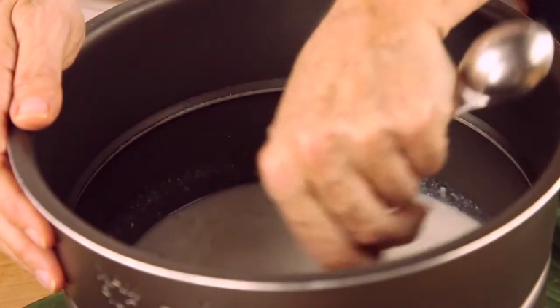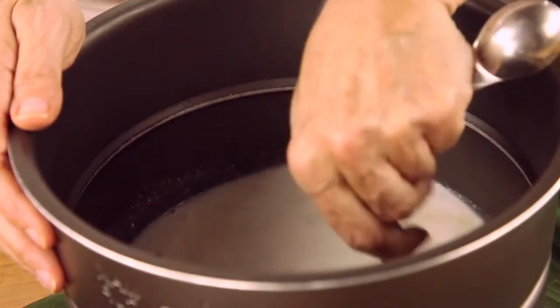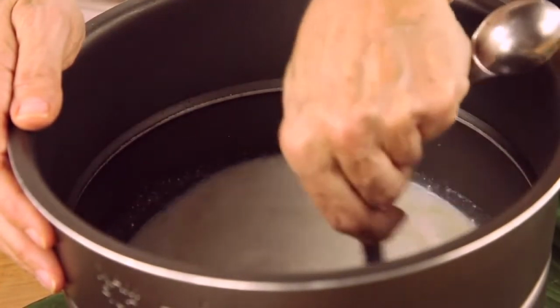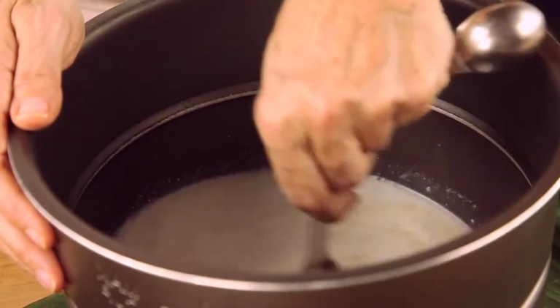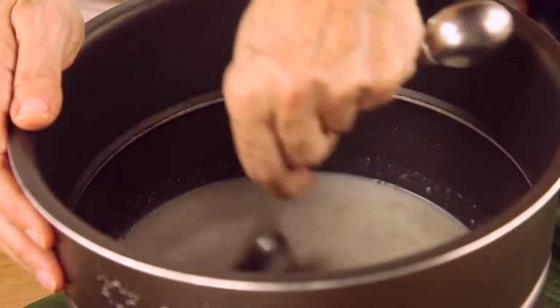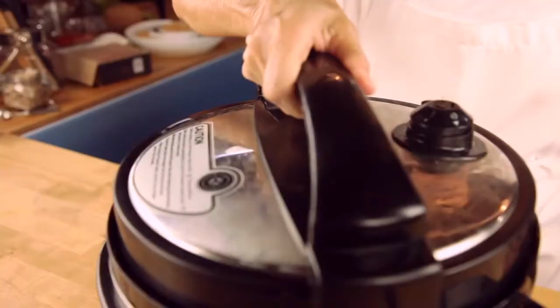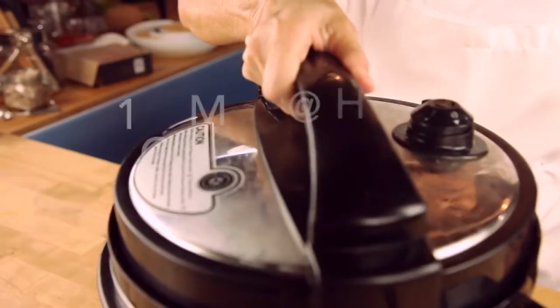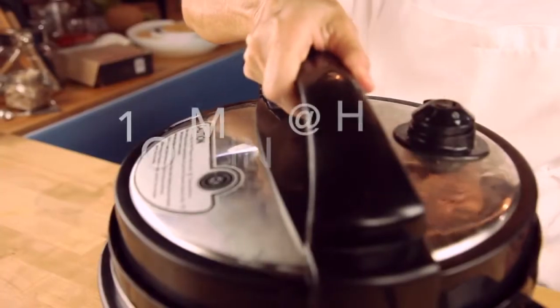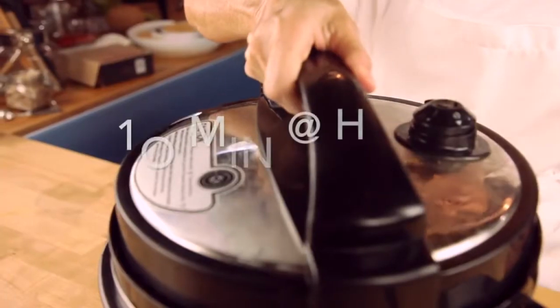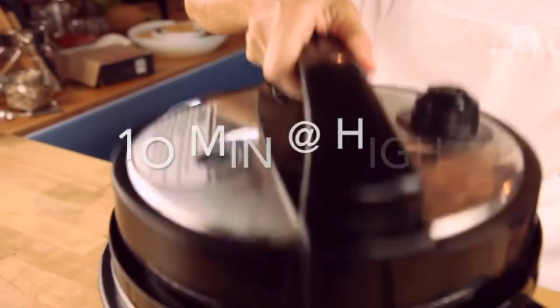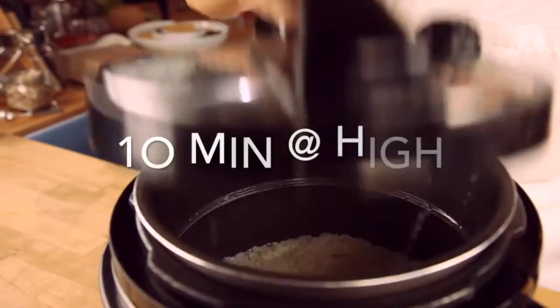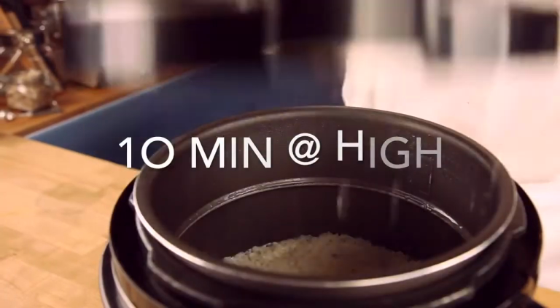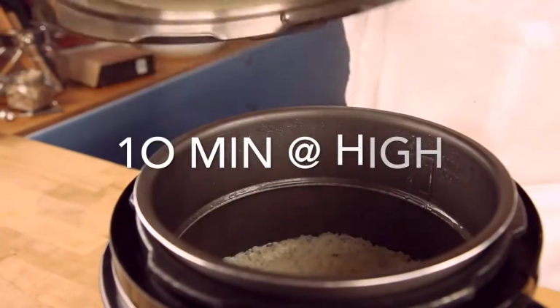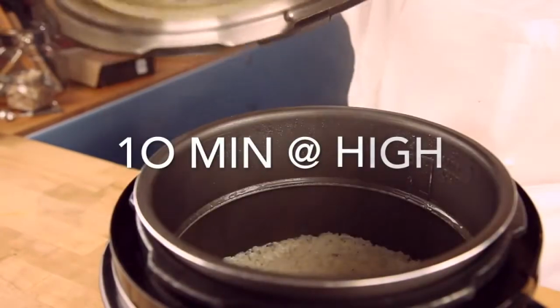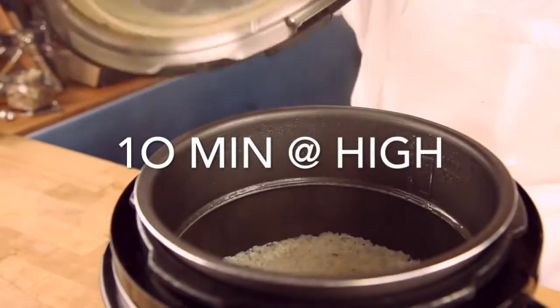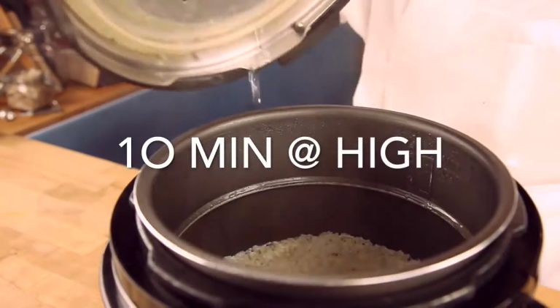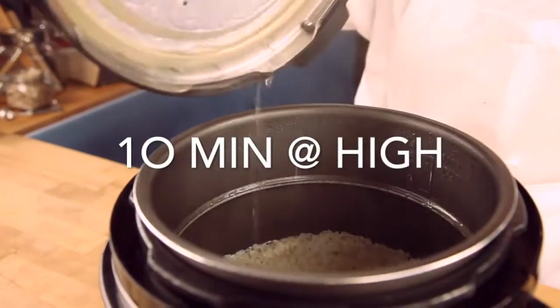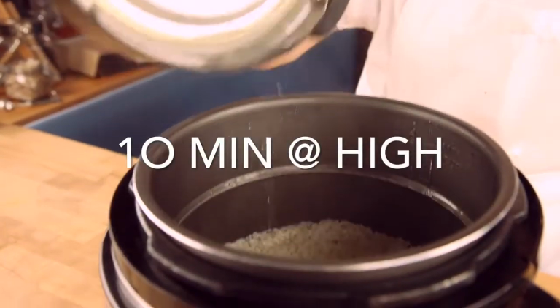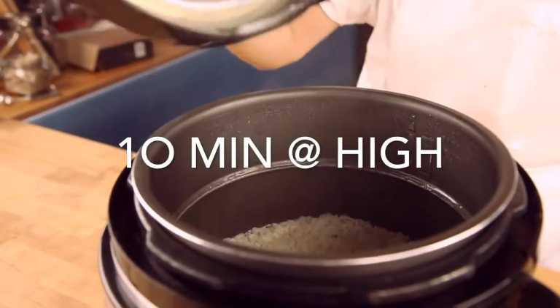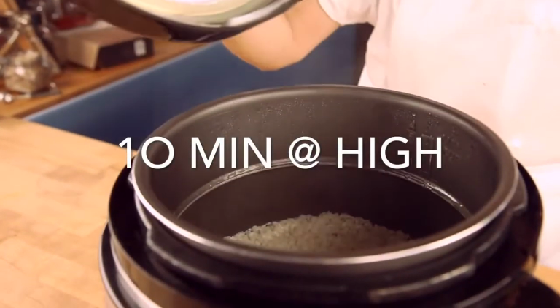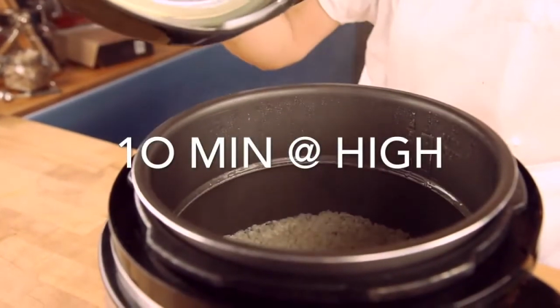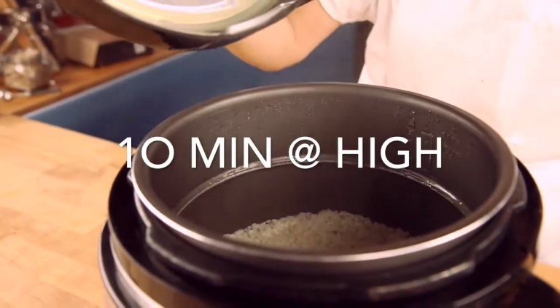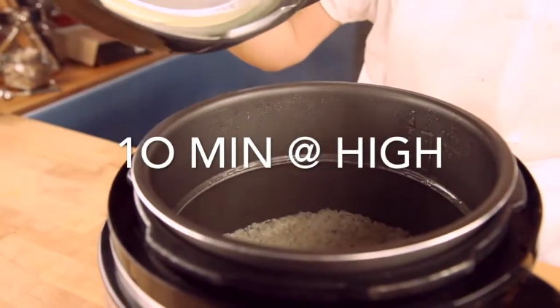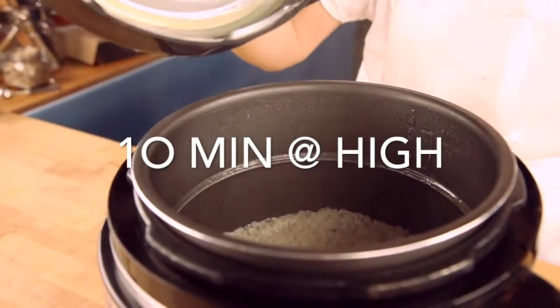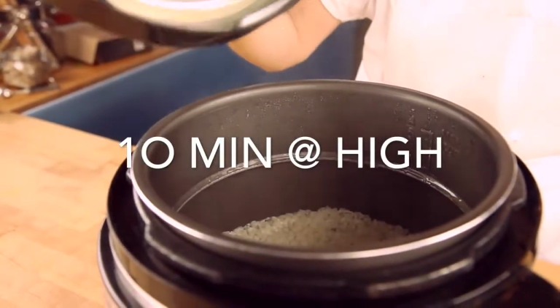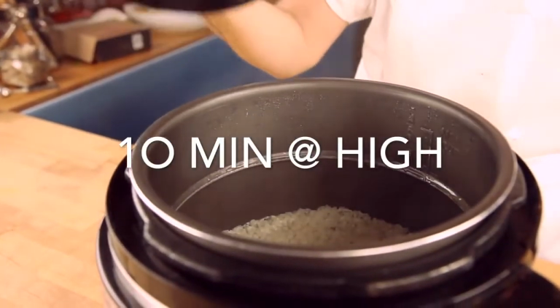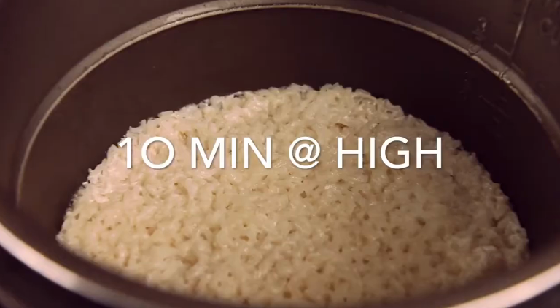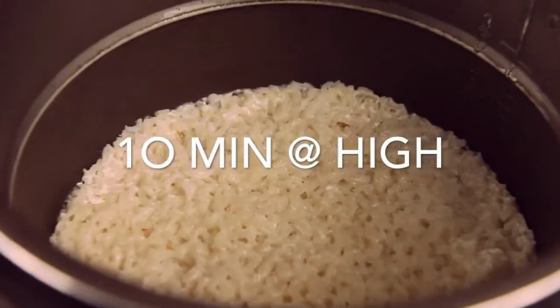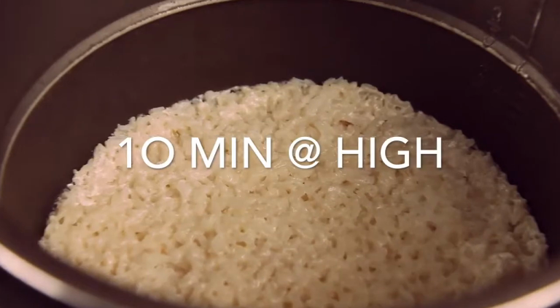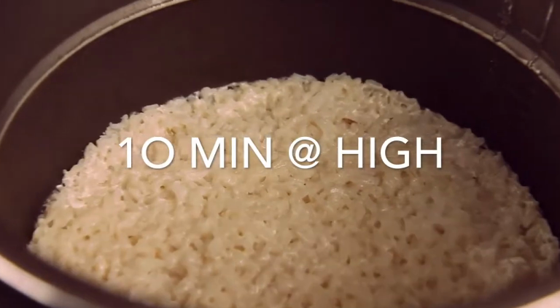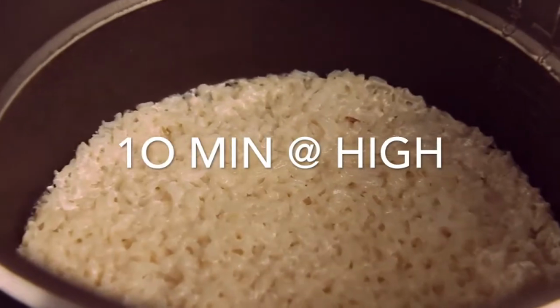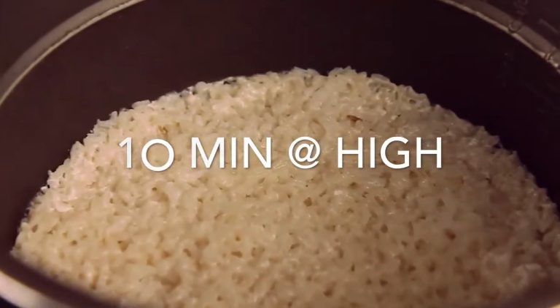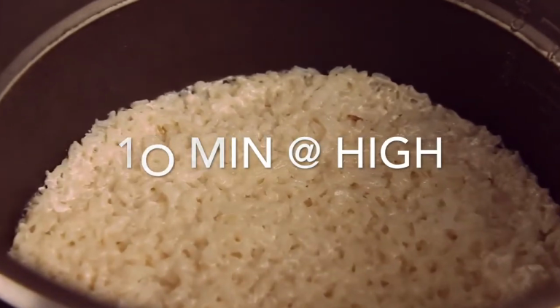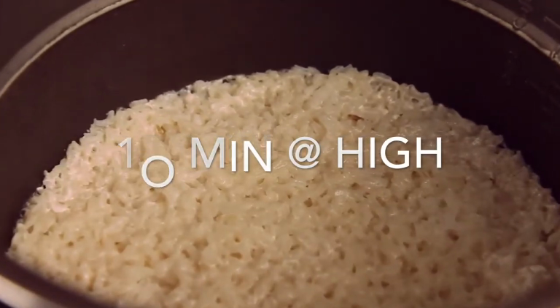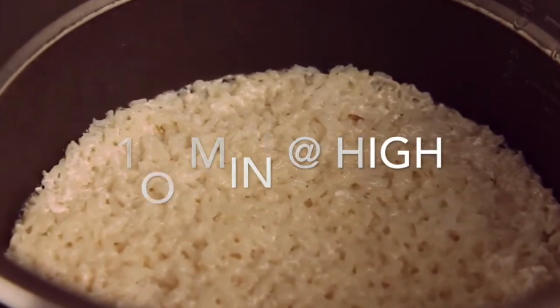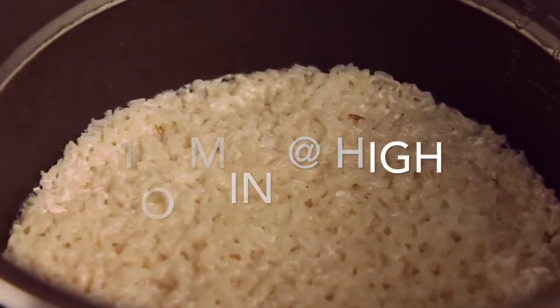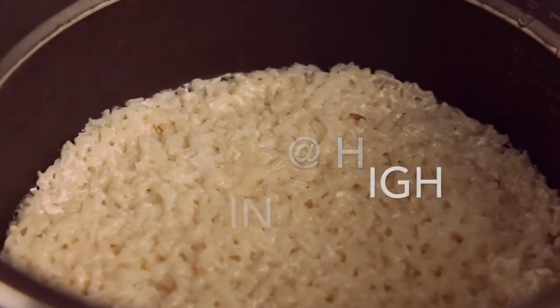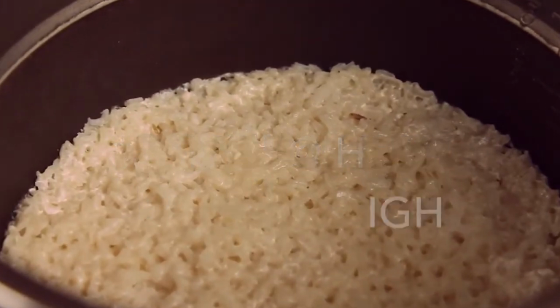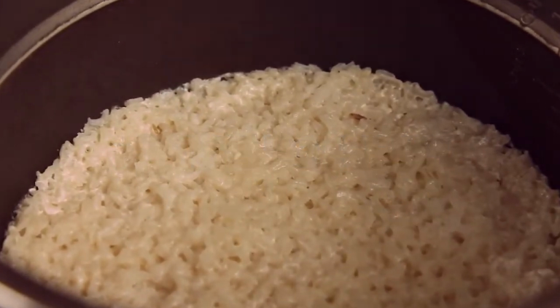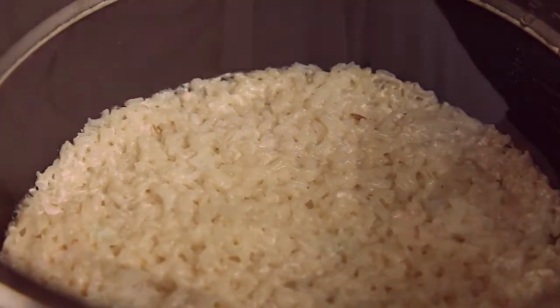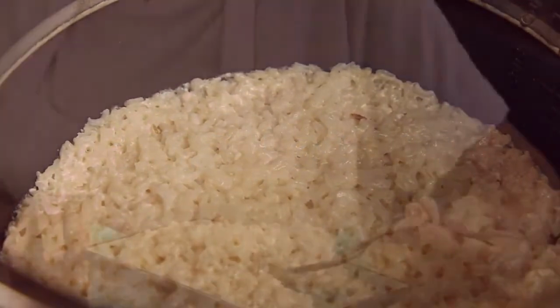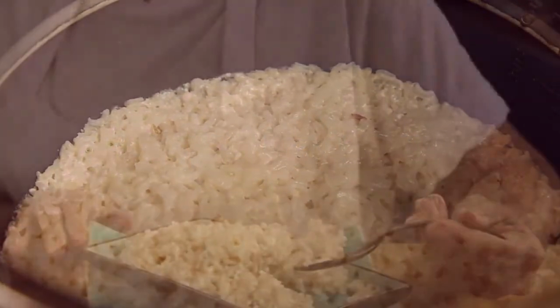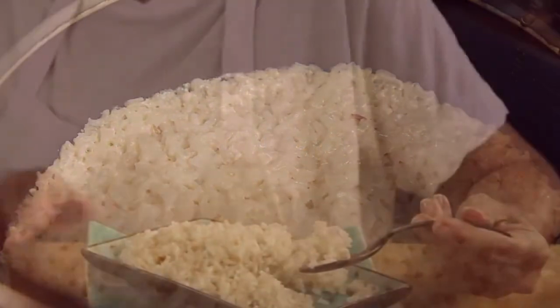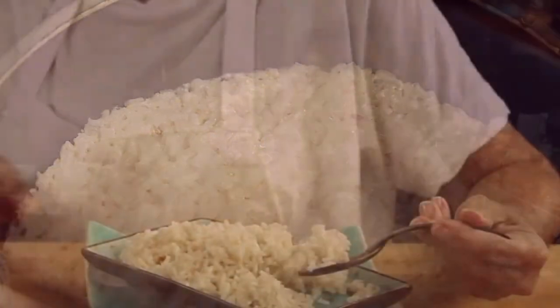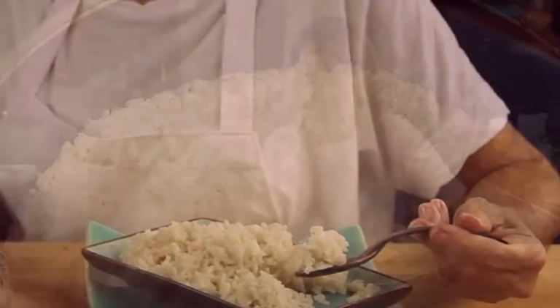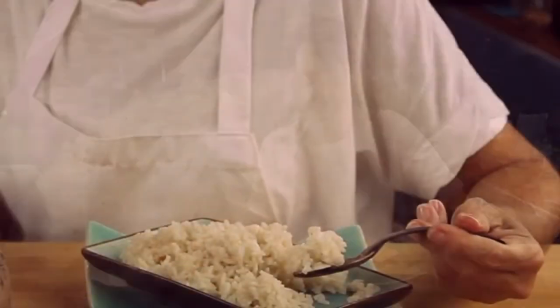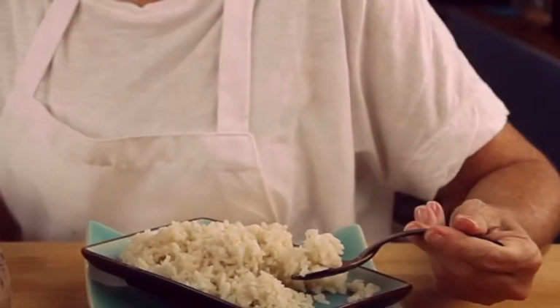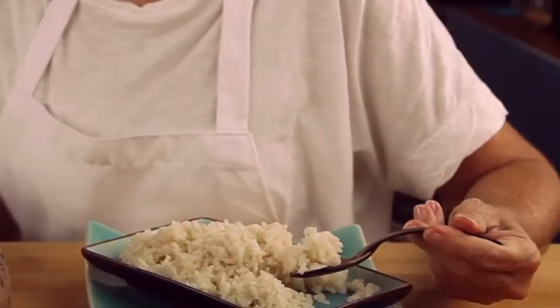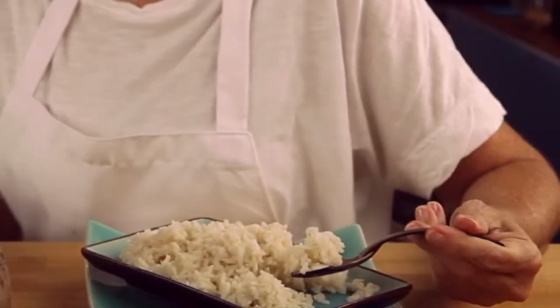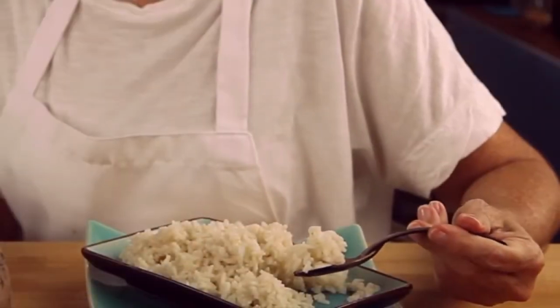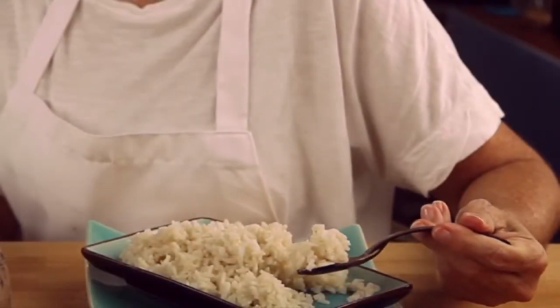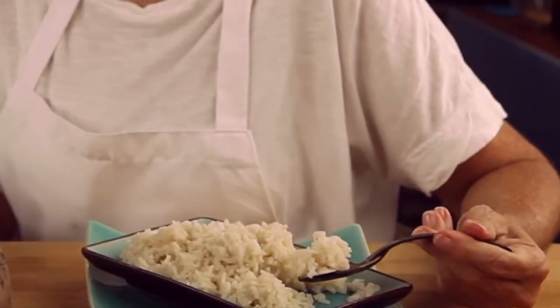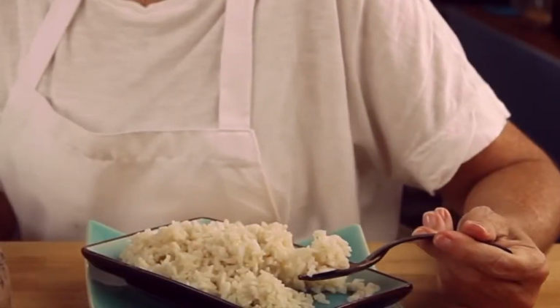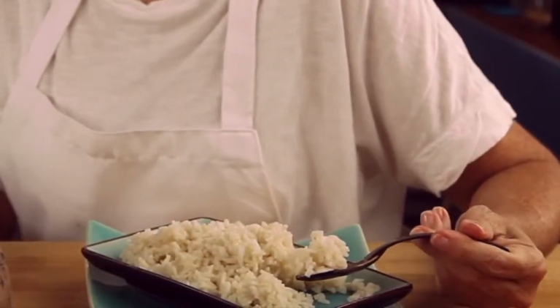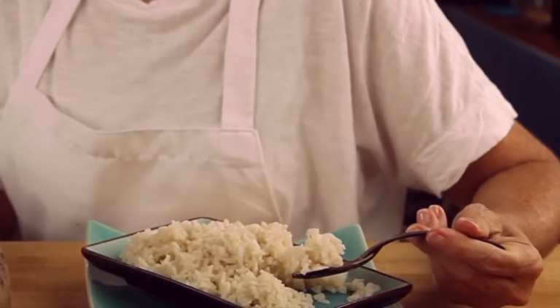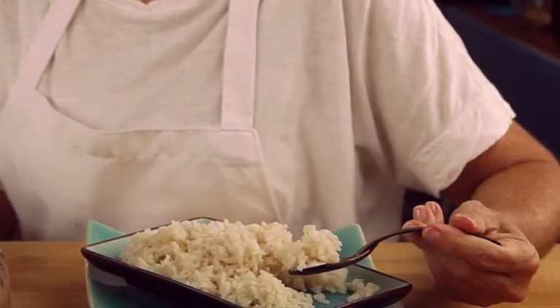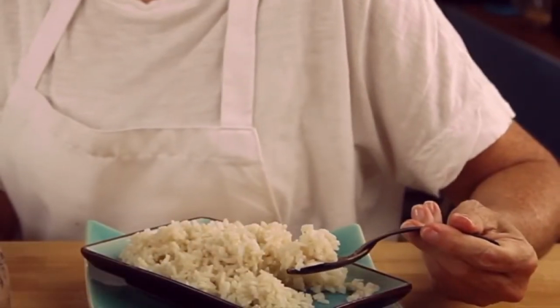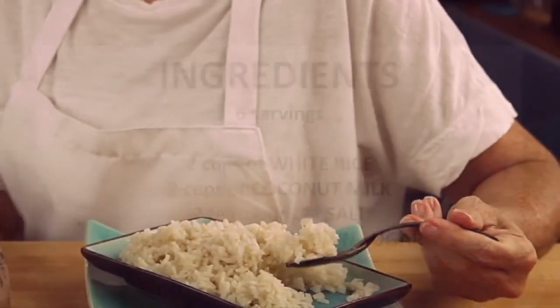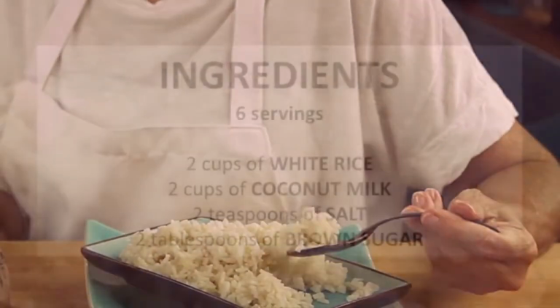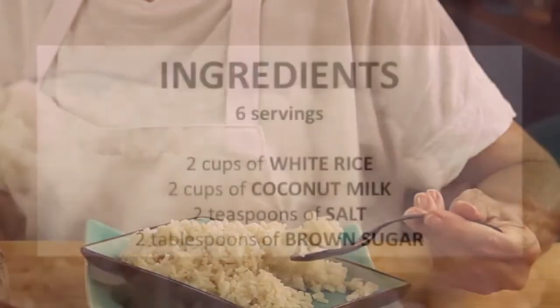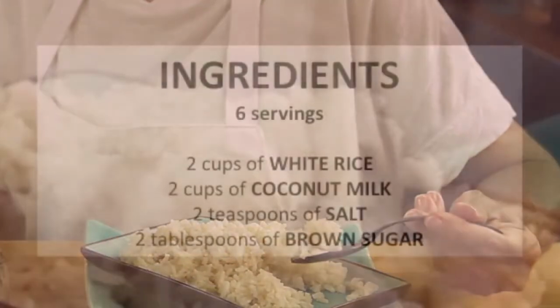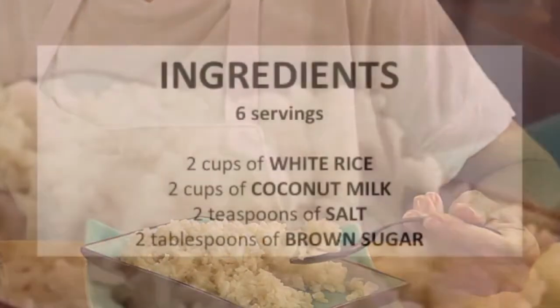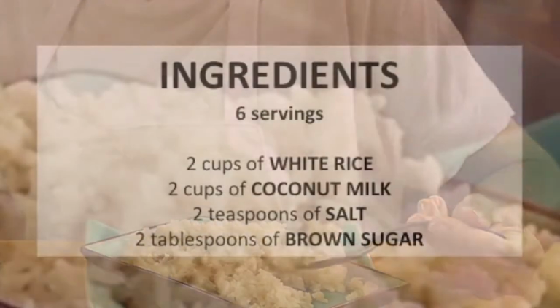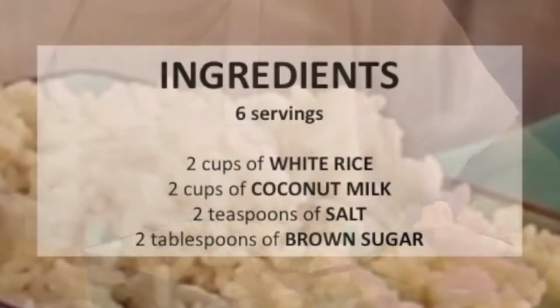Close your pressure cooker, cook it on high for 10 minutes and voila! Perfect and delicious Colombian white rice.